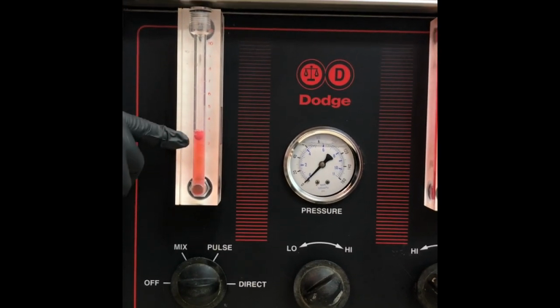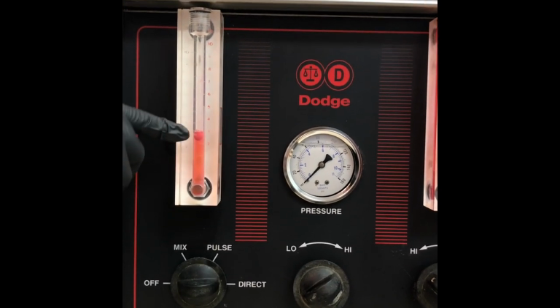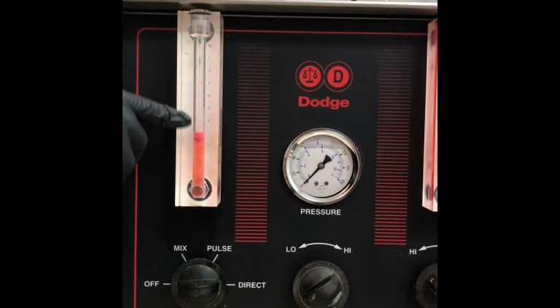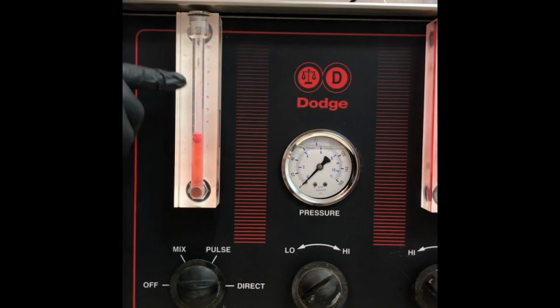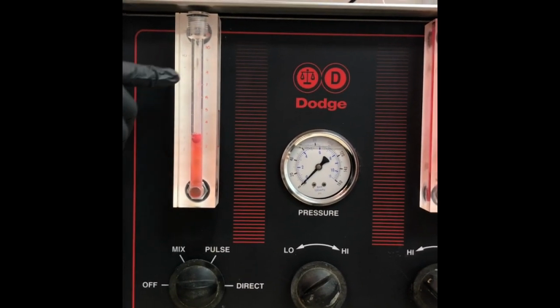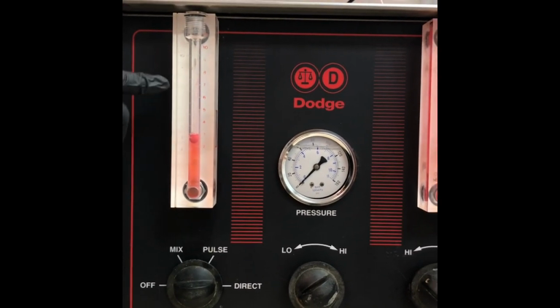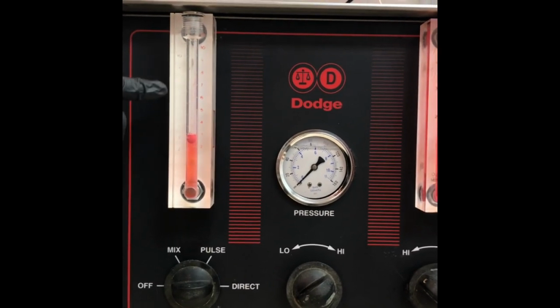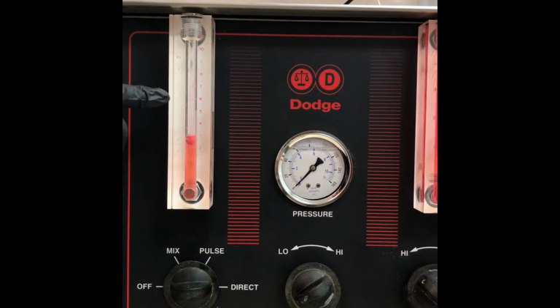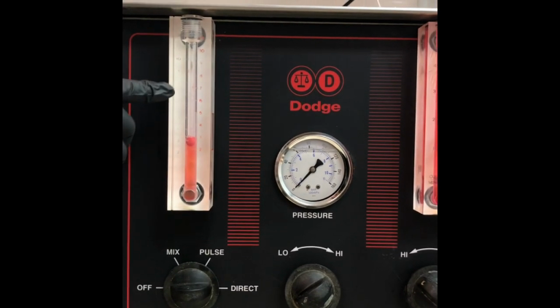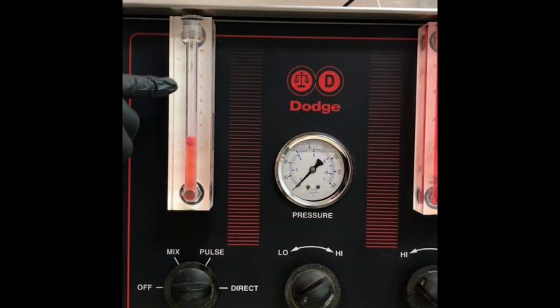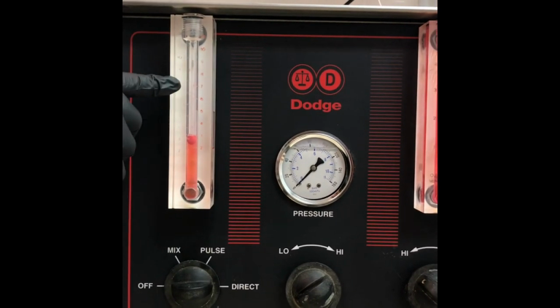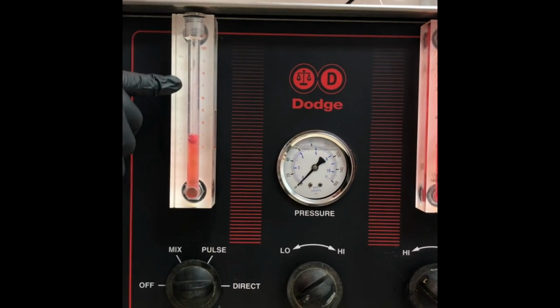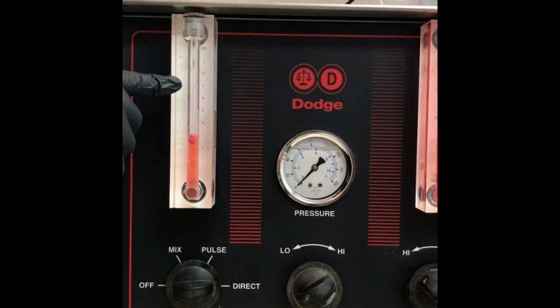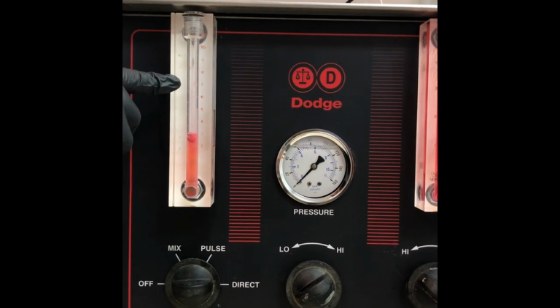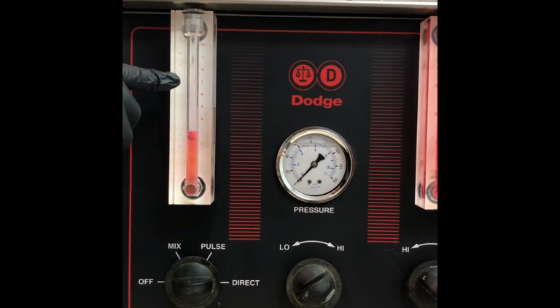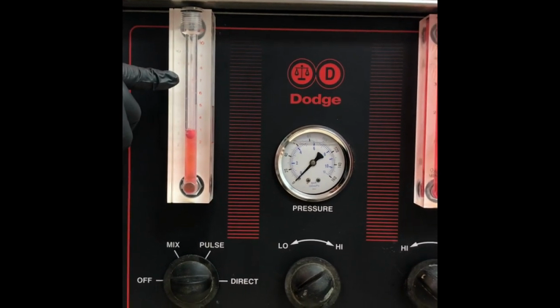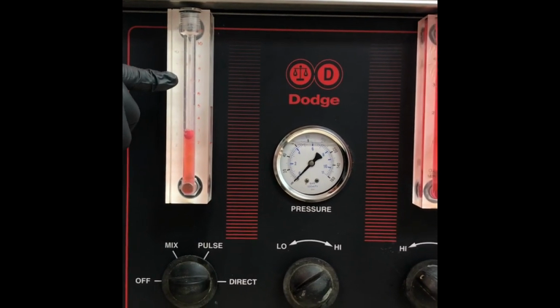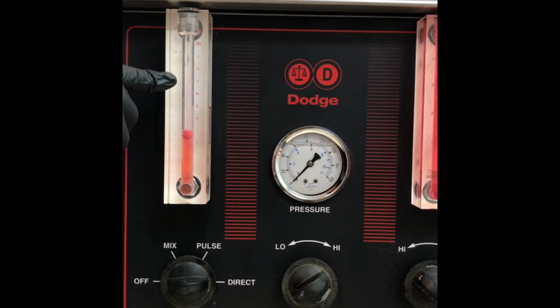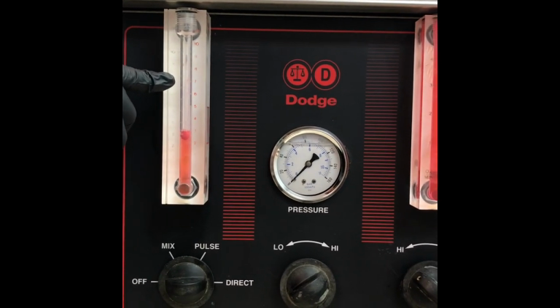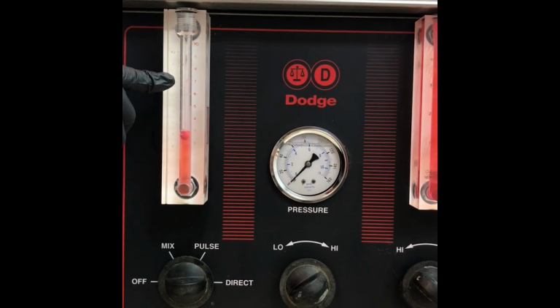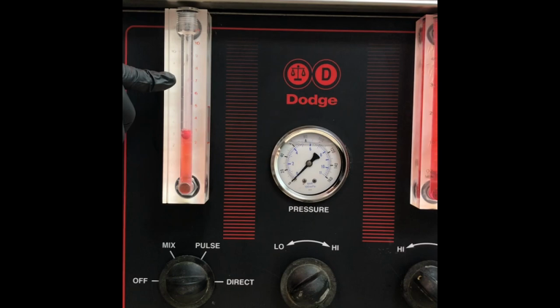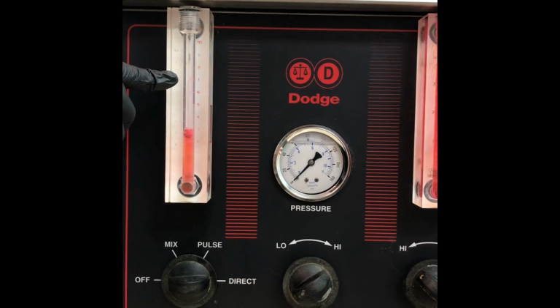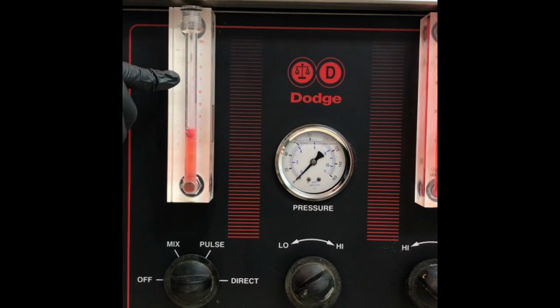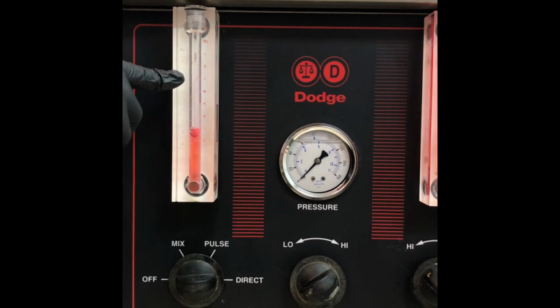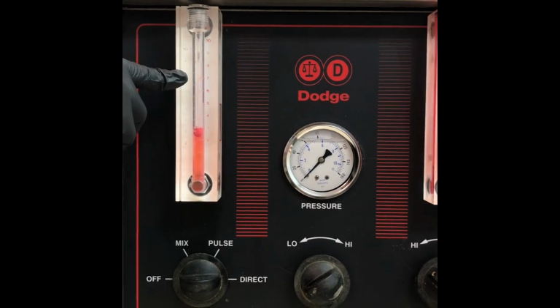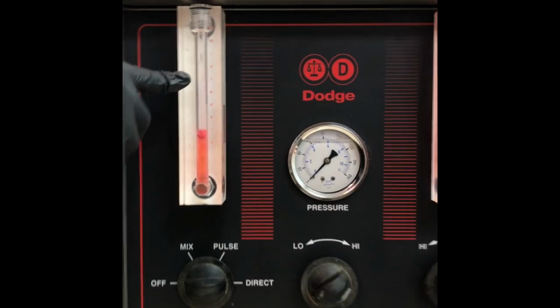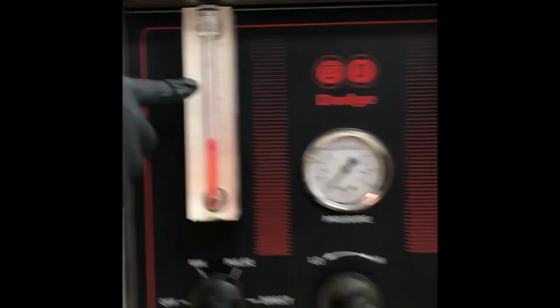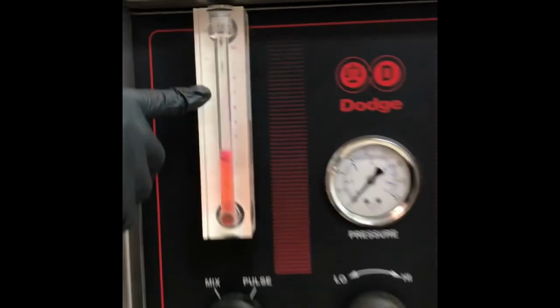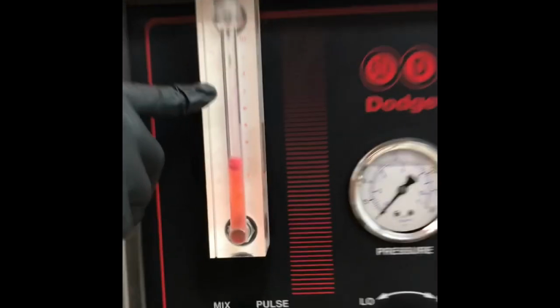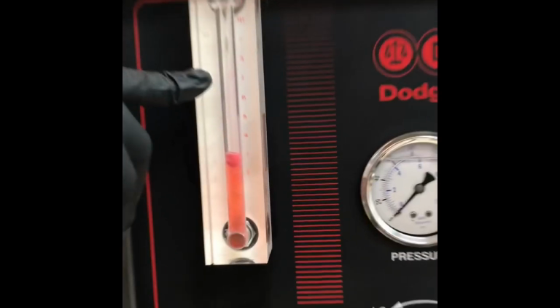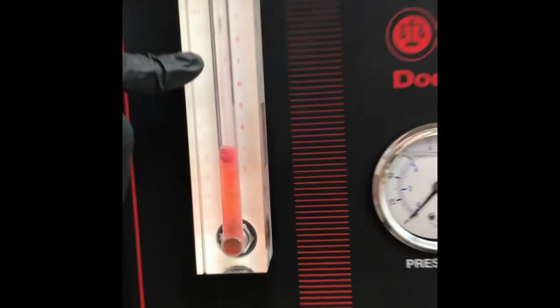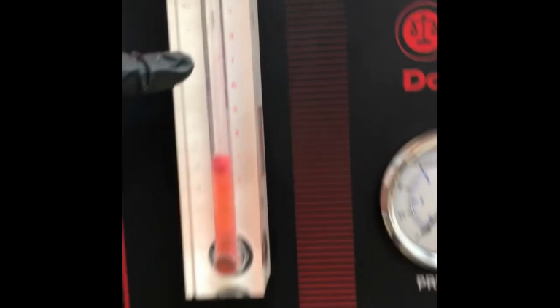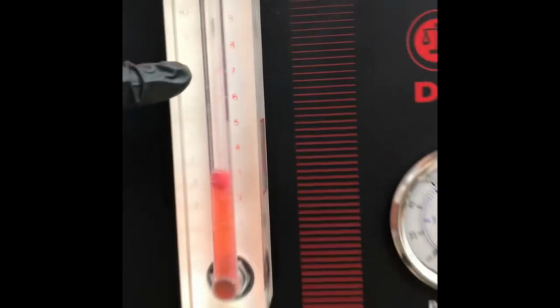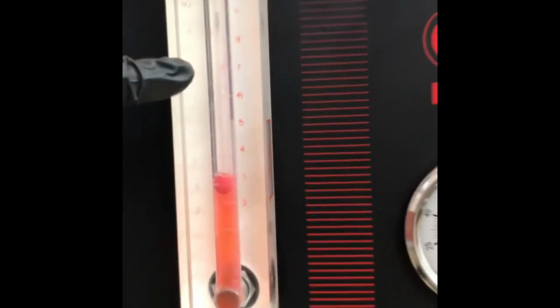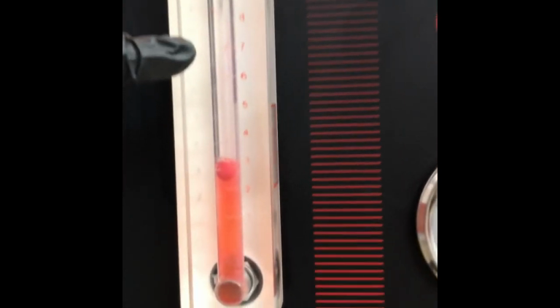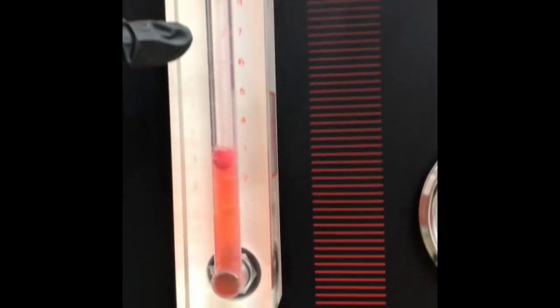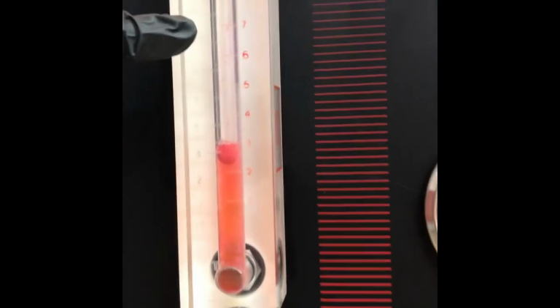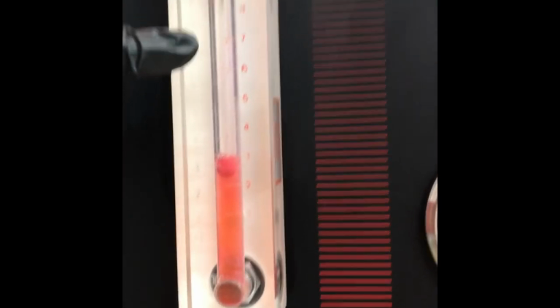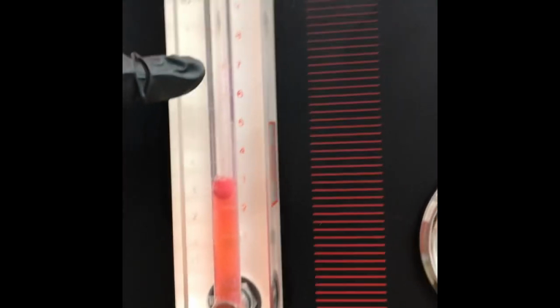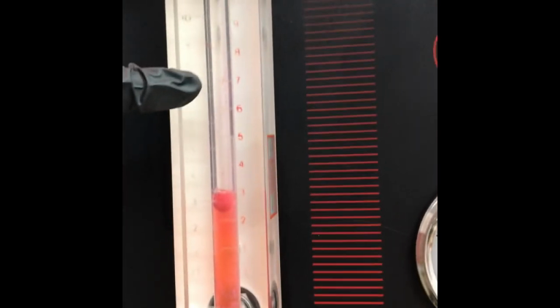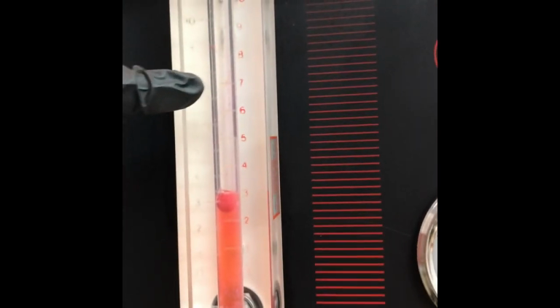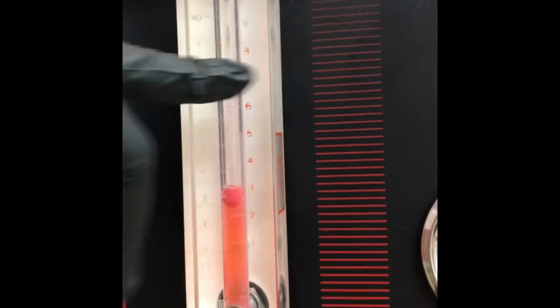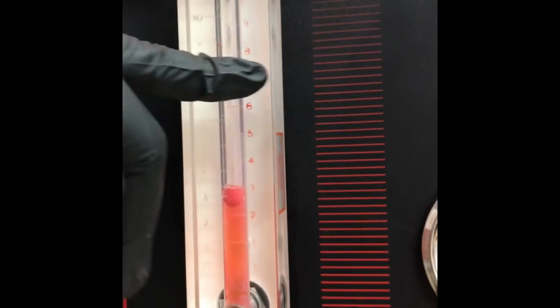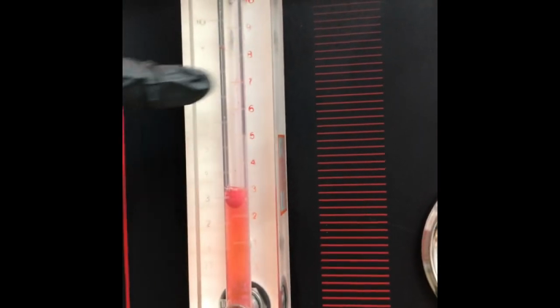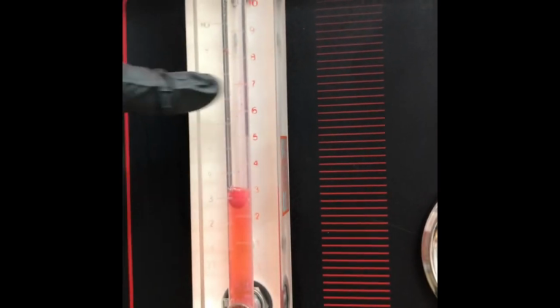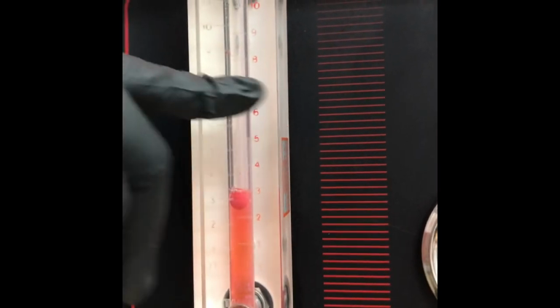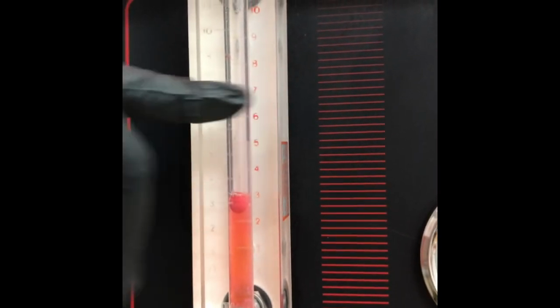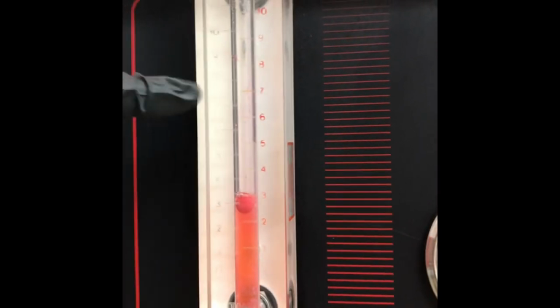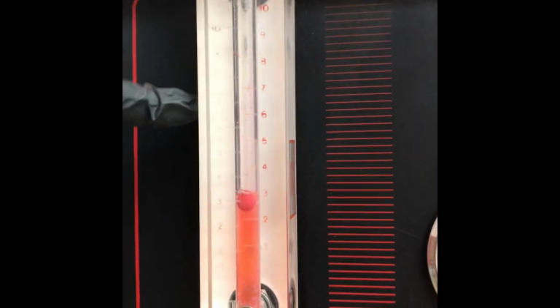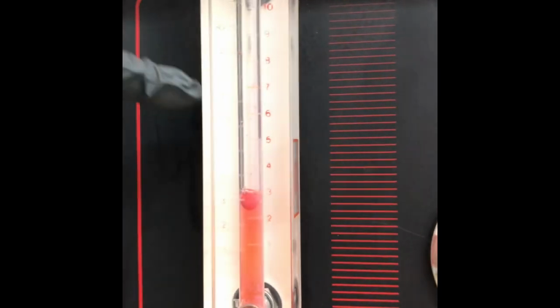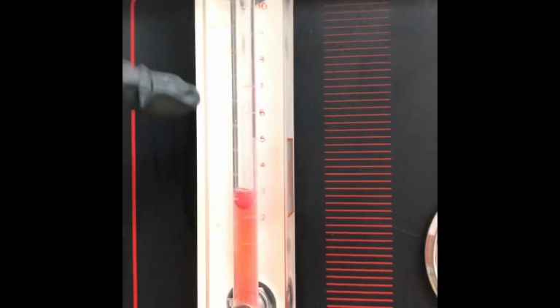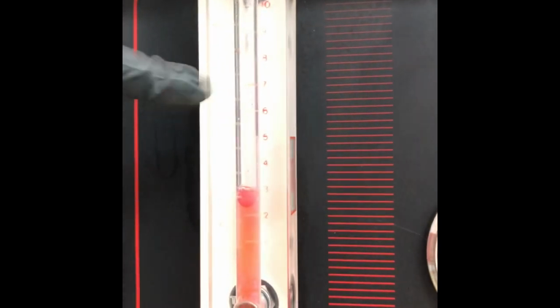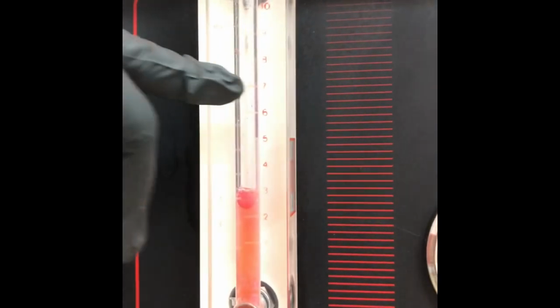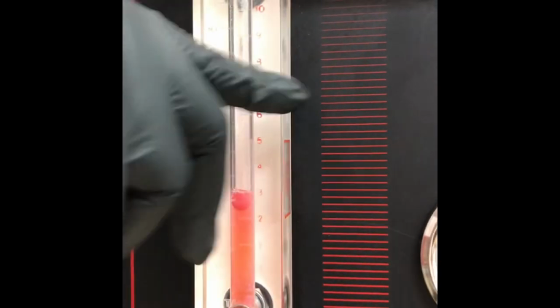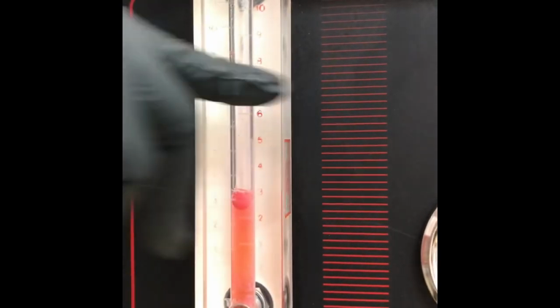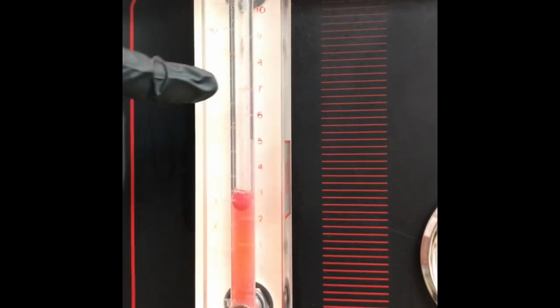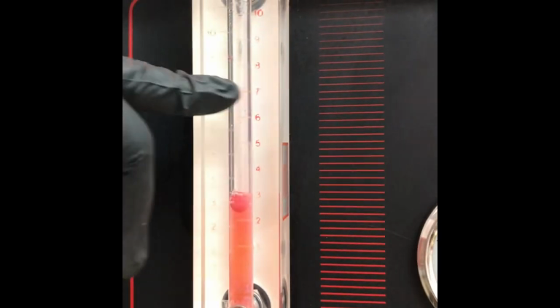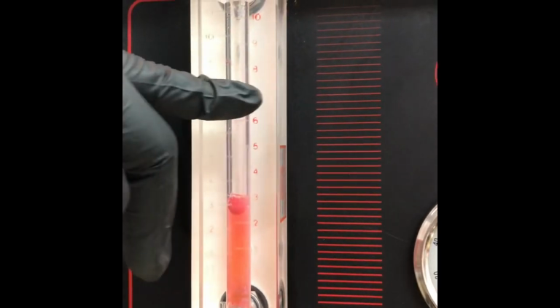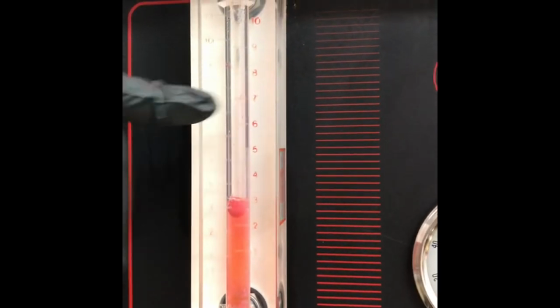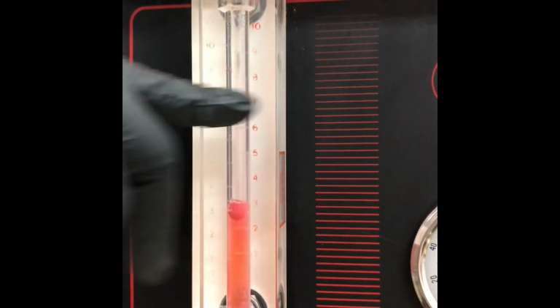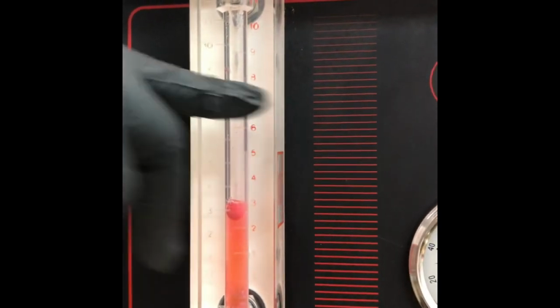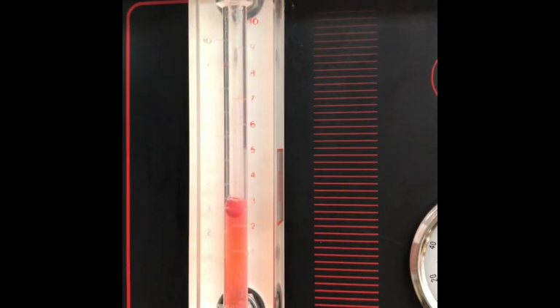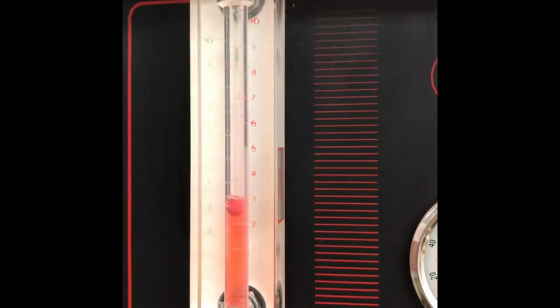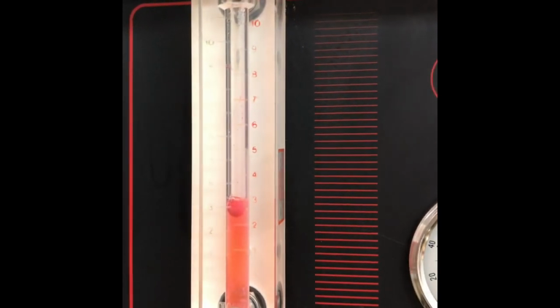On my machine that gives me about three quarts of fluid from the chemicals, so I'm going to fill it up to the eight-quart line here, and that's what gives me my whole balance of solution.